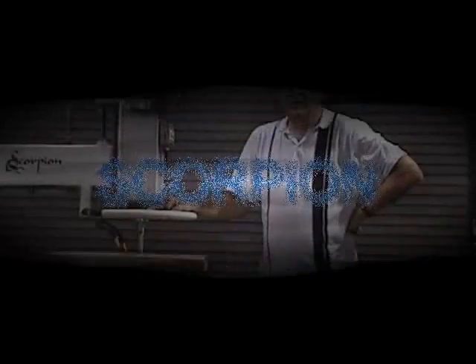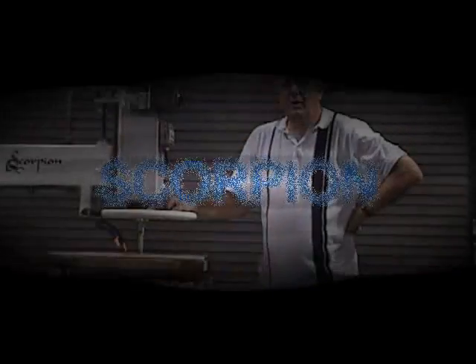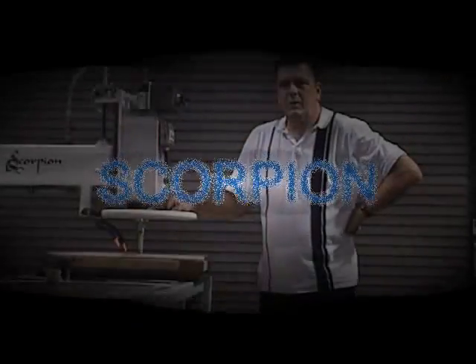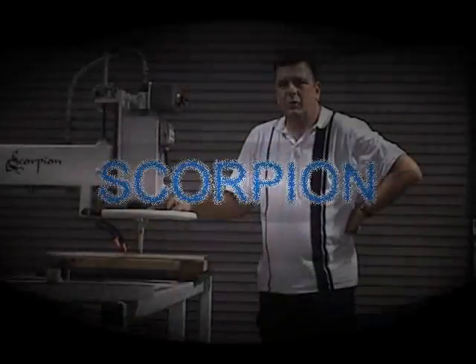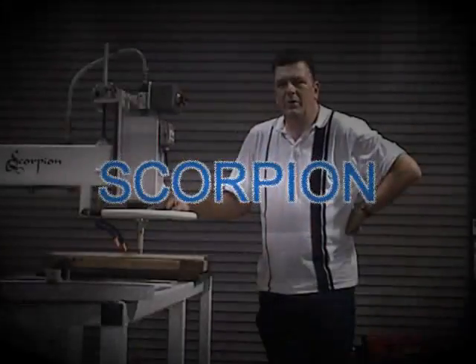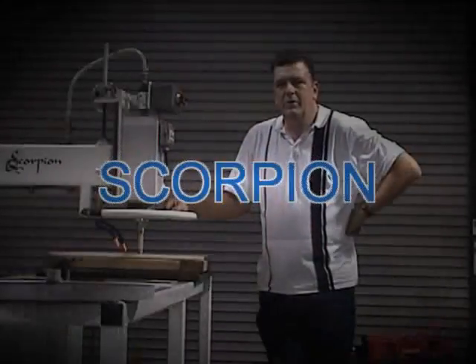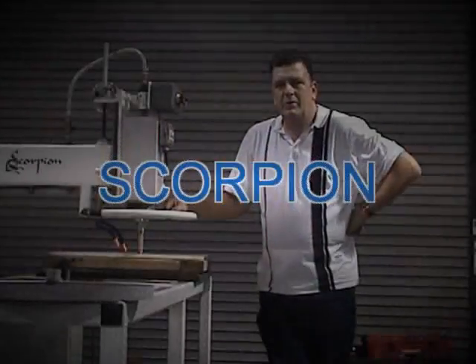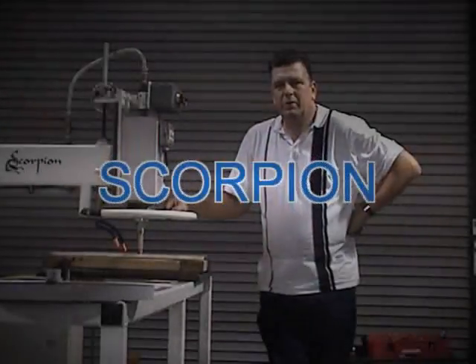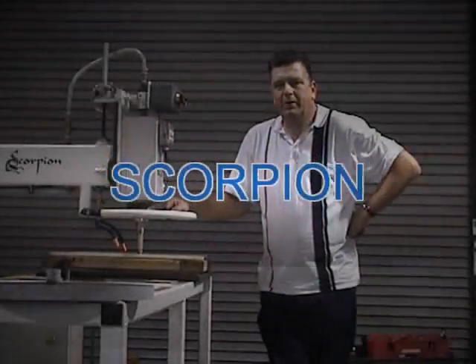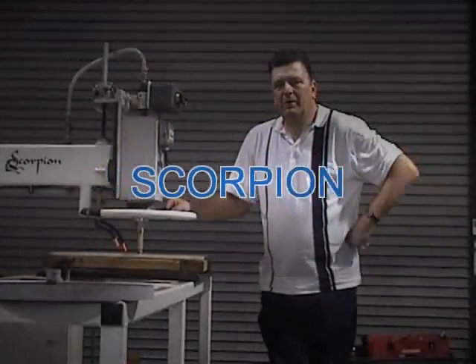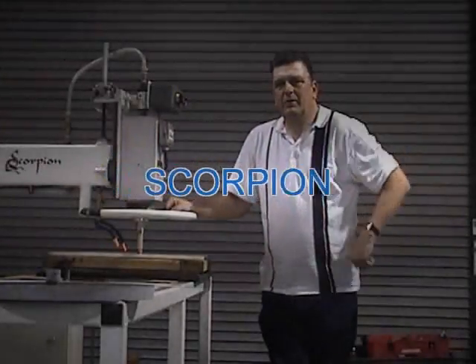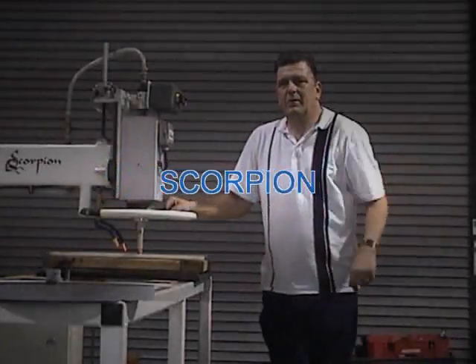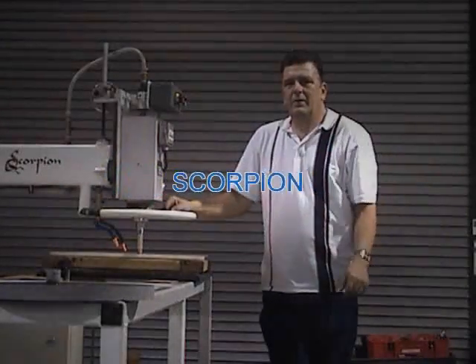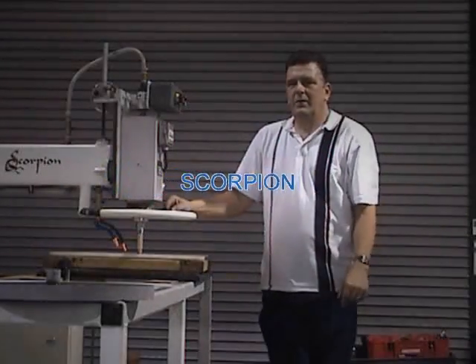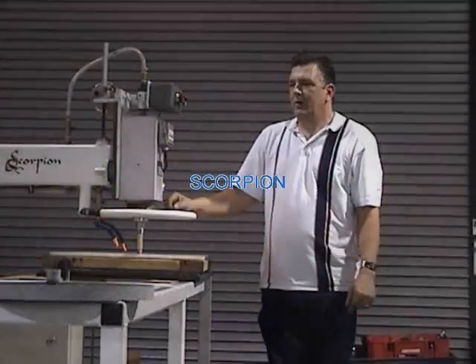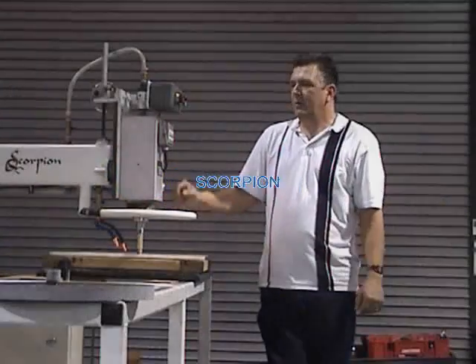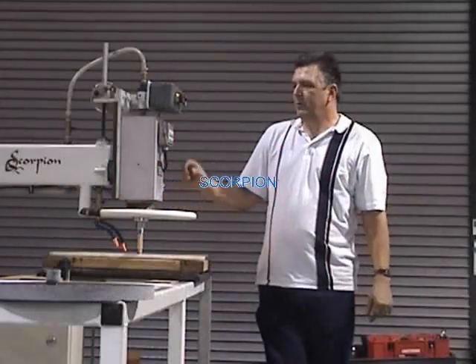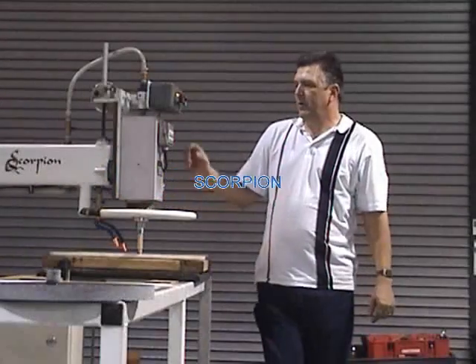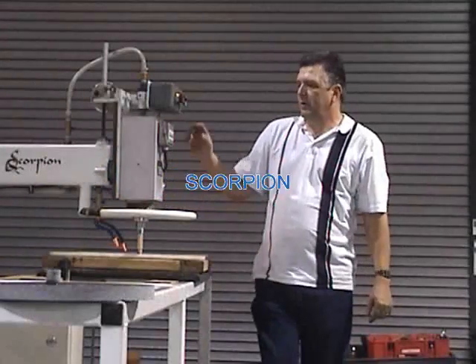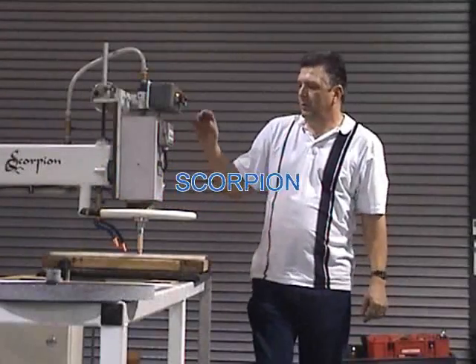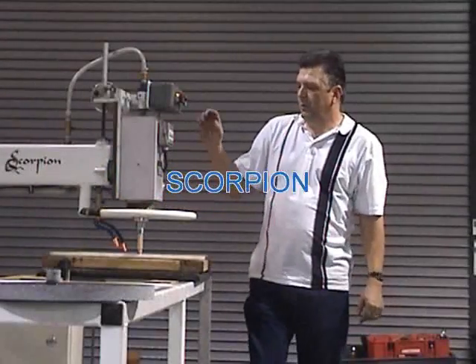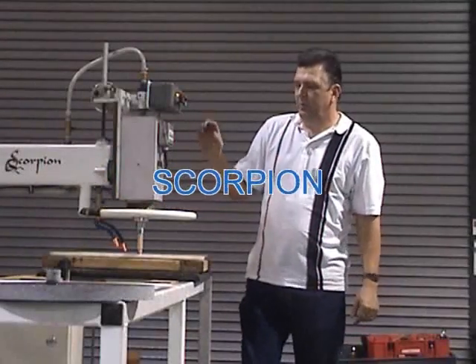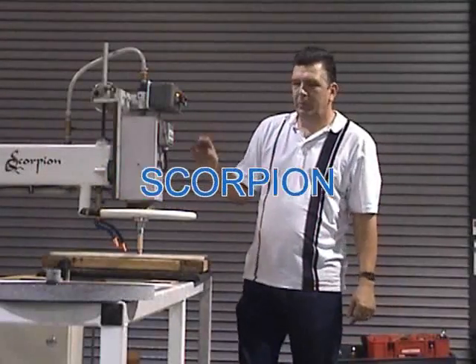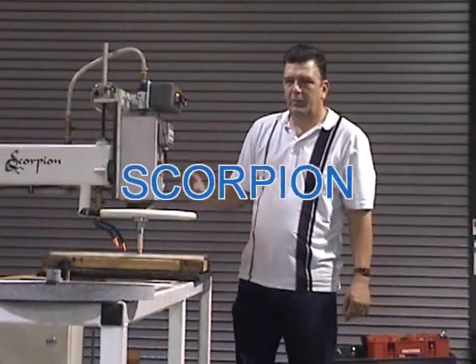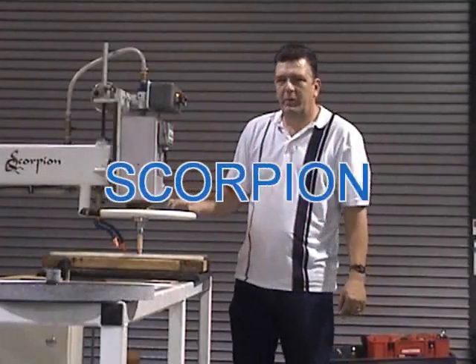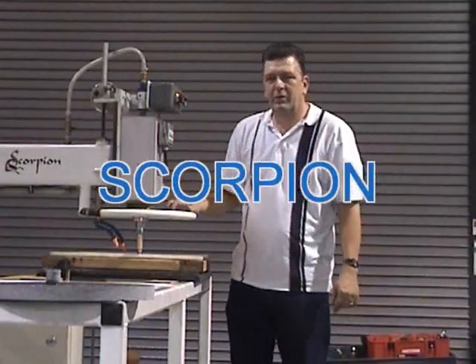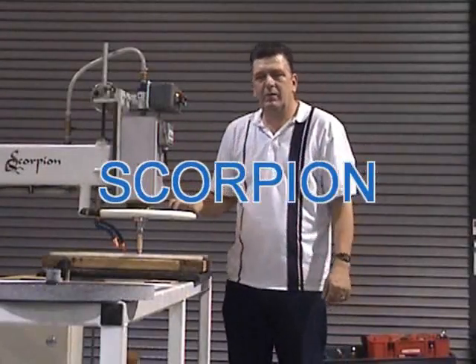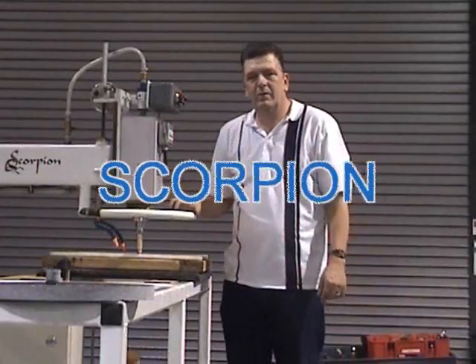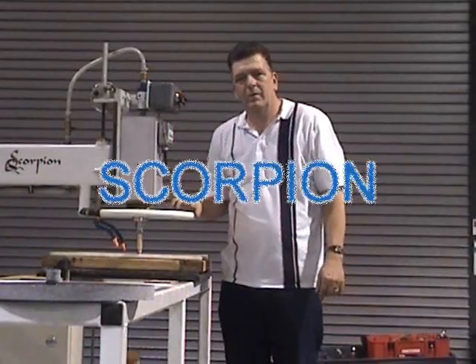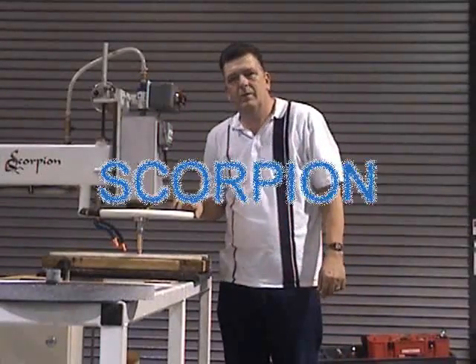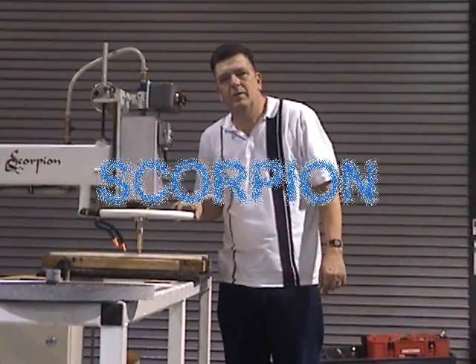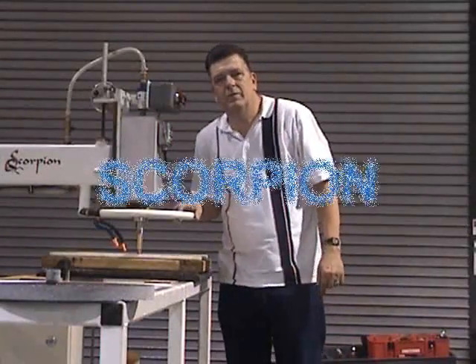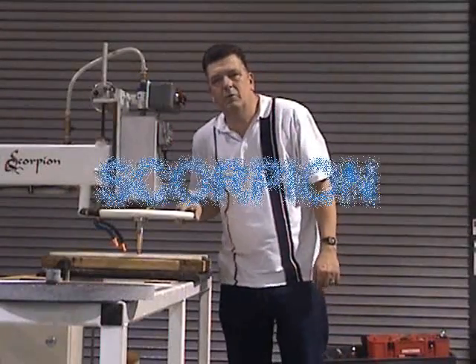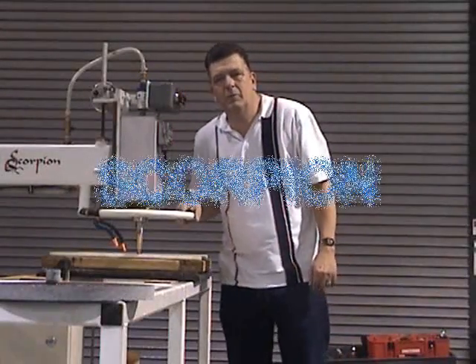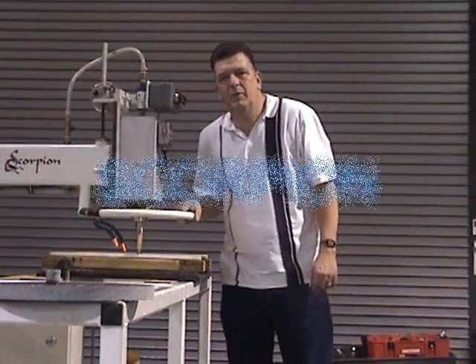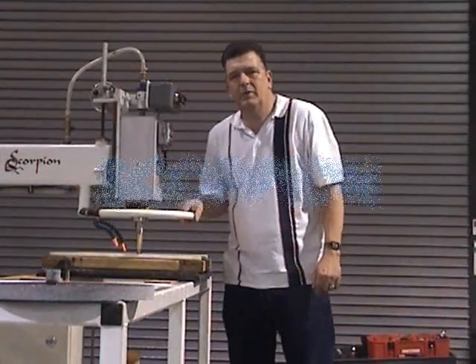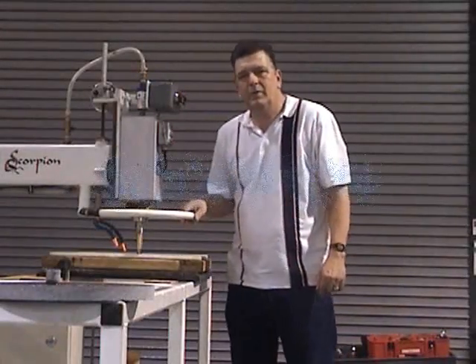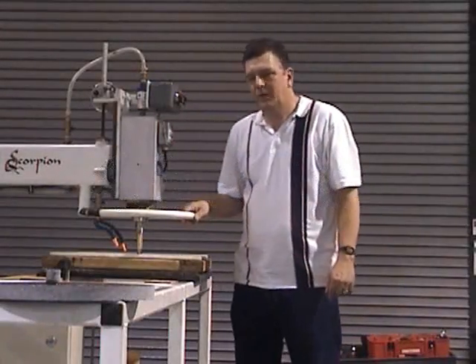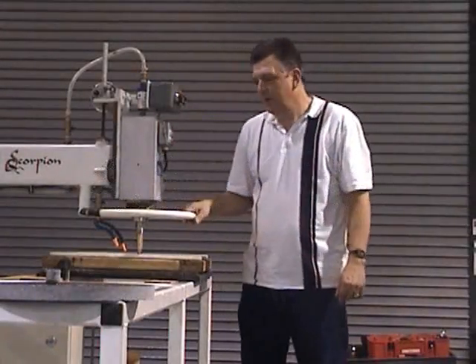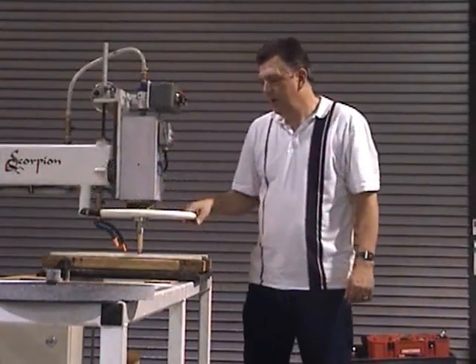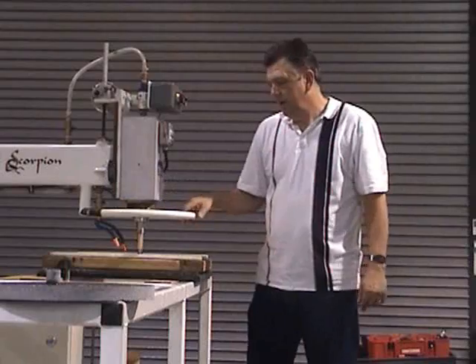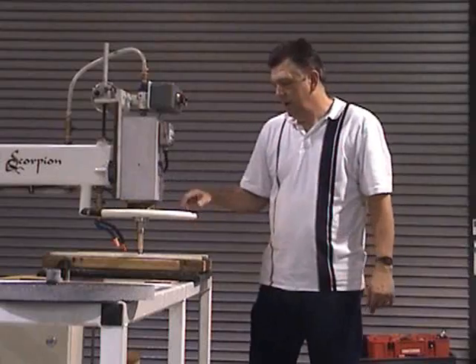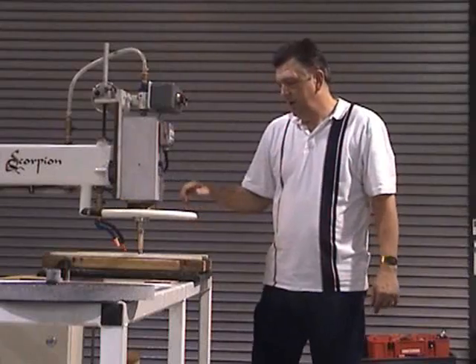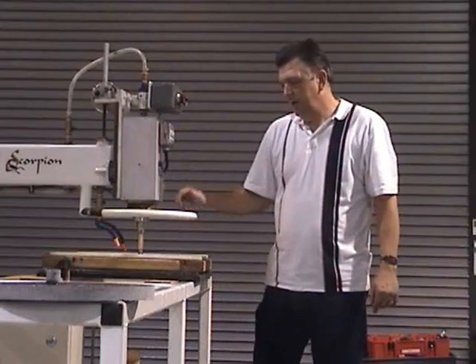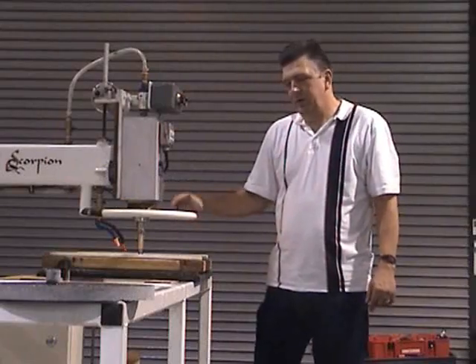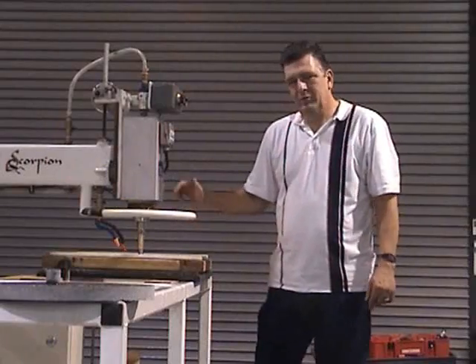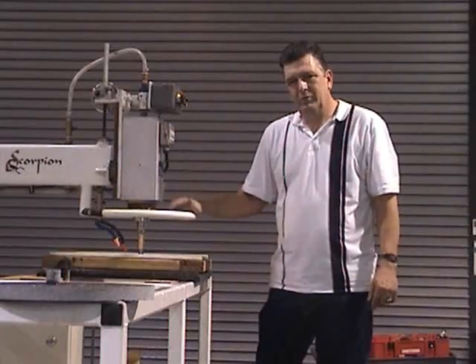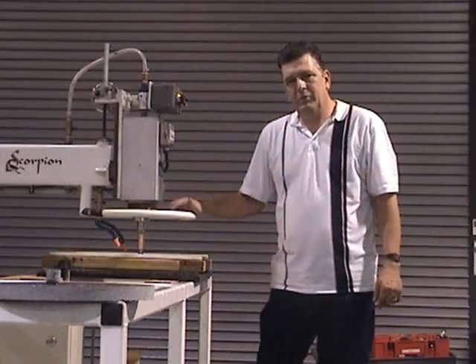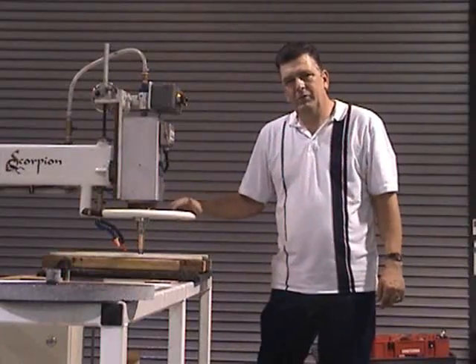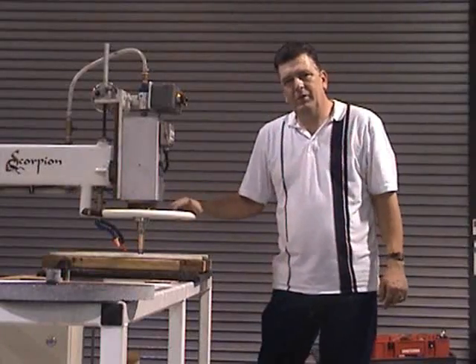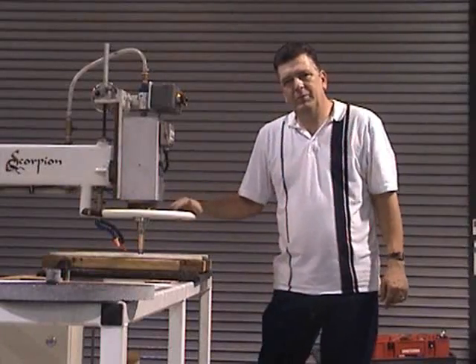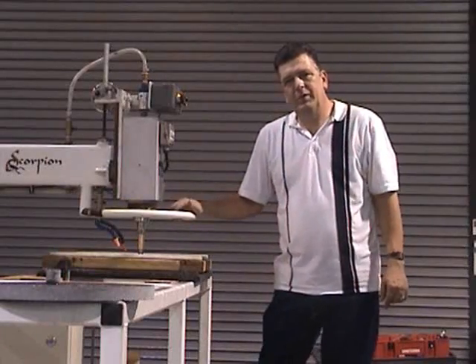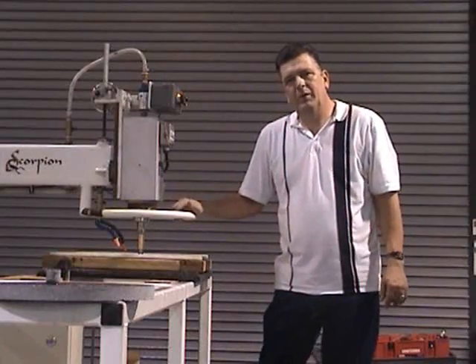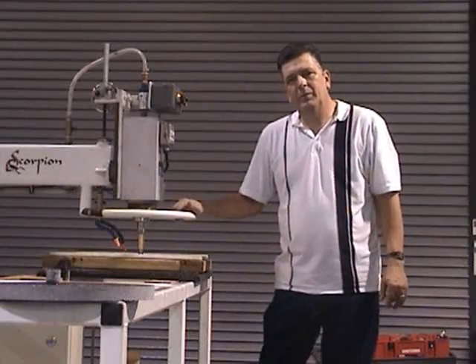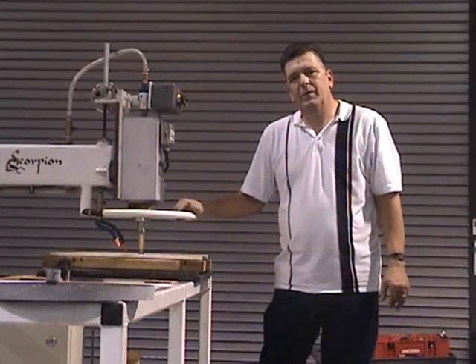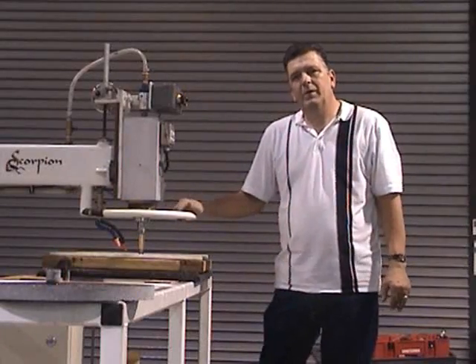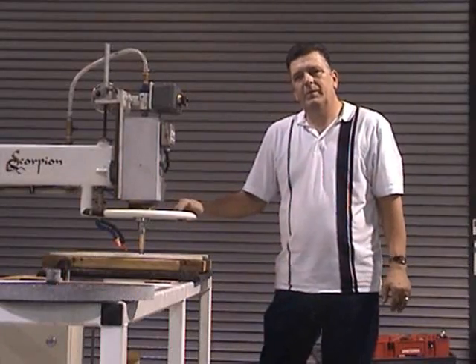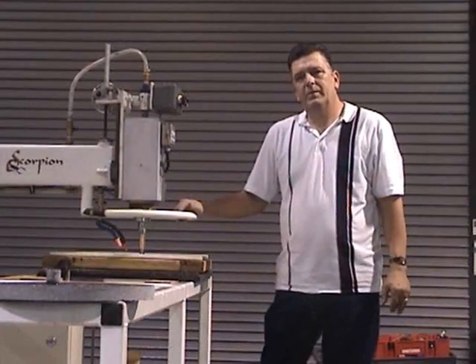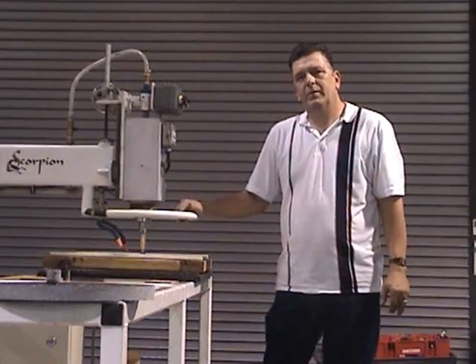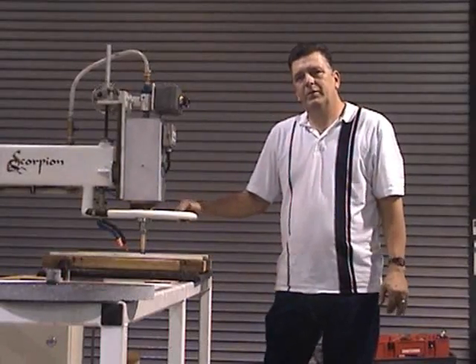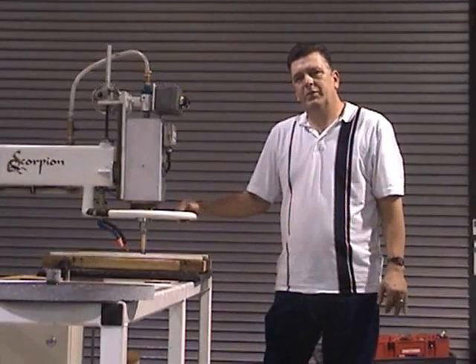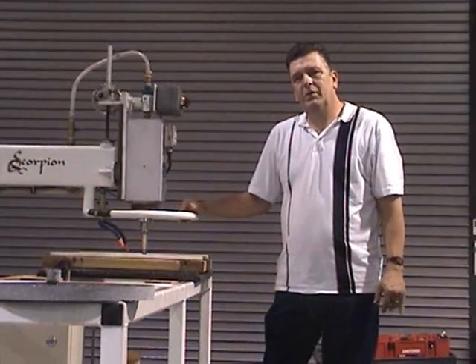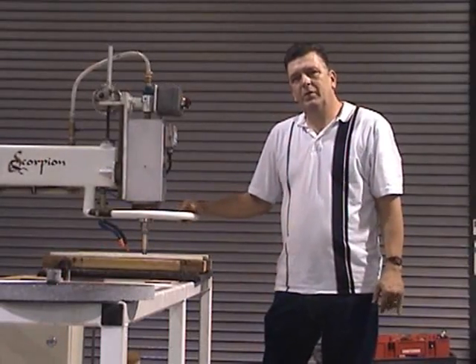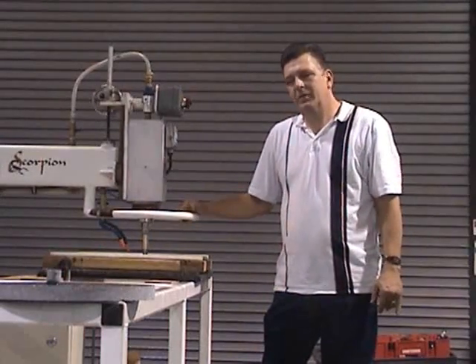Hi, I'm Rod York. I own Rycorp. We make the Scorpion. And these are a few tips to help get started.